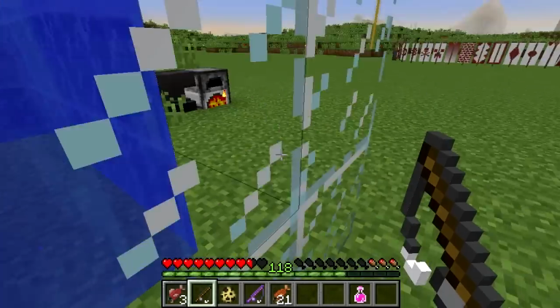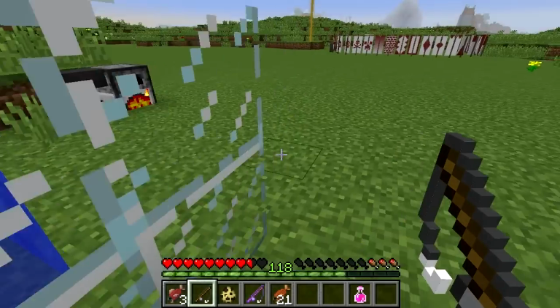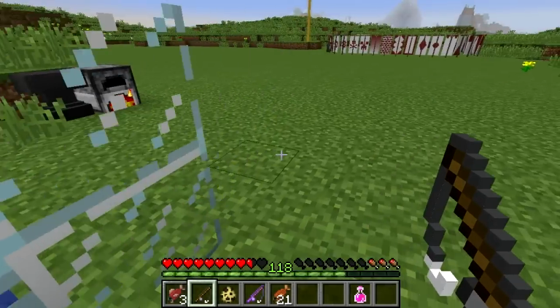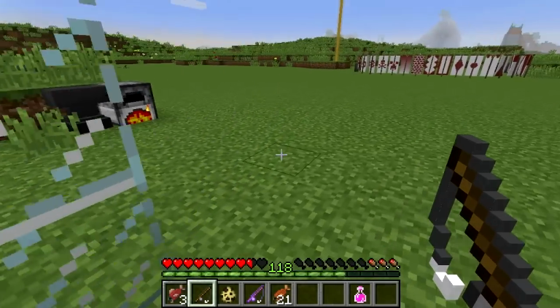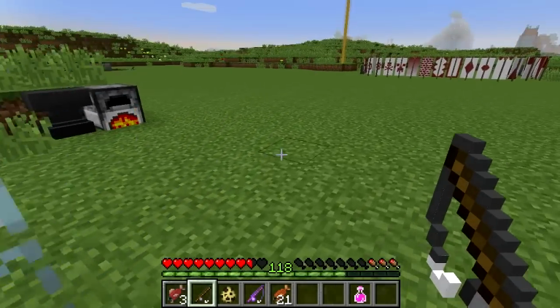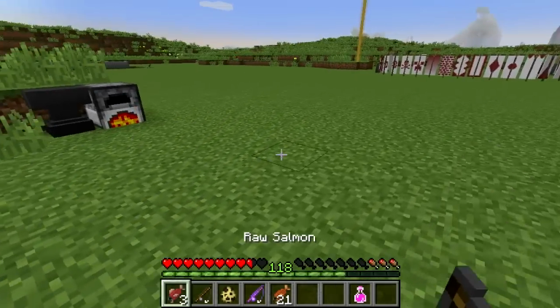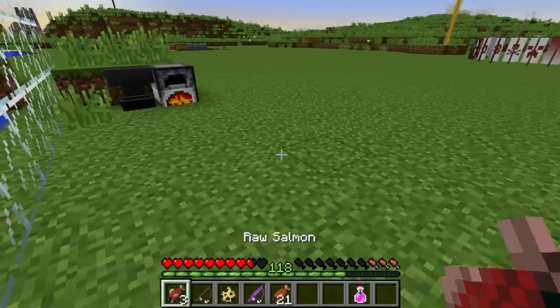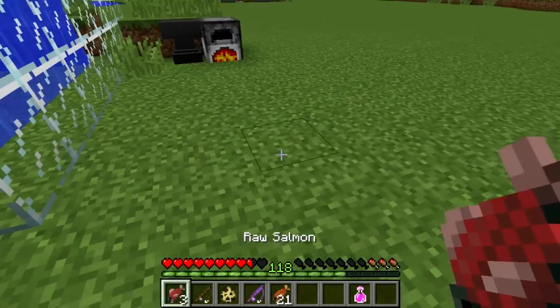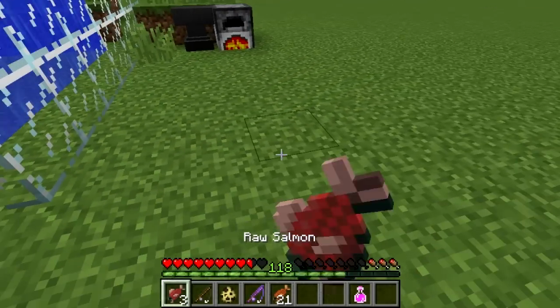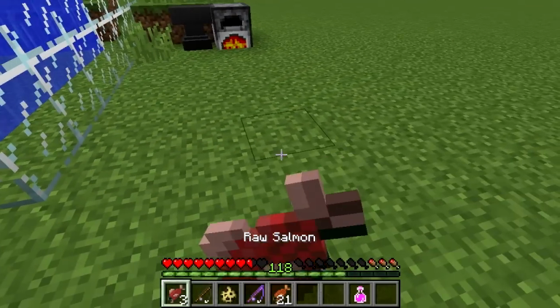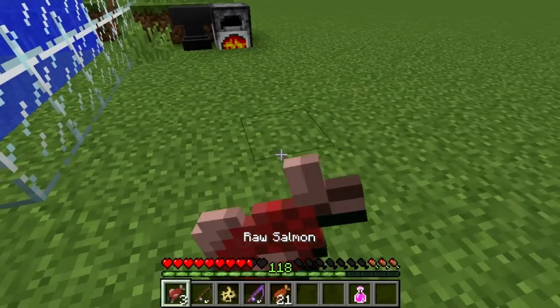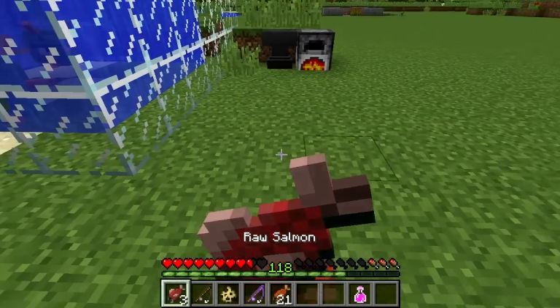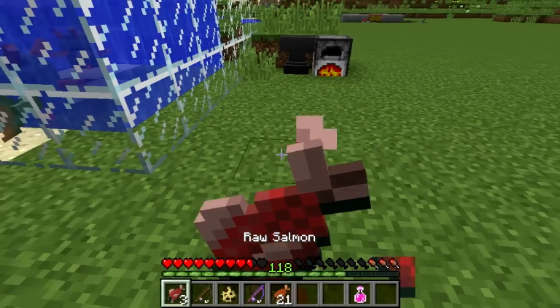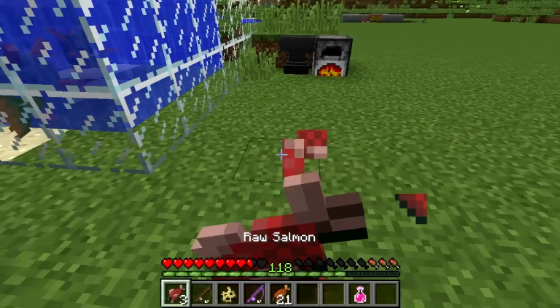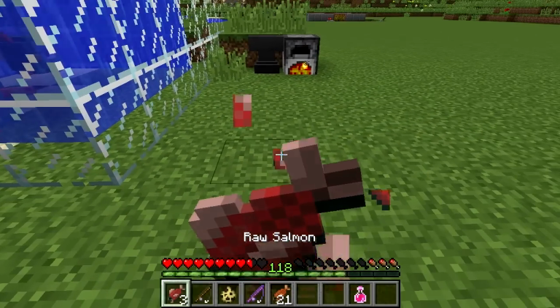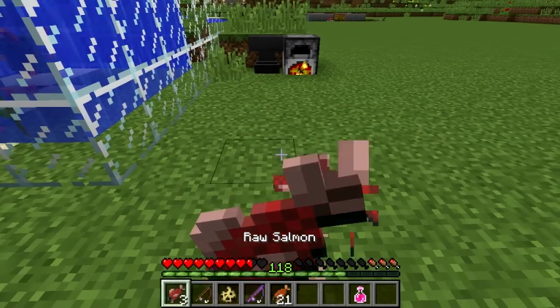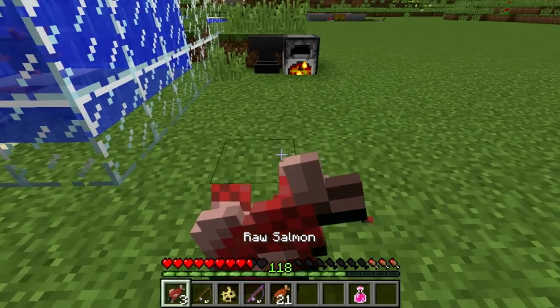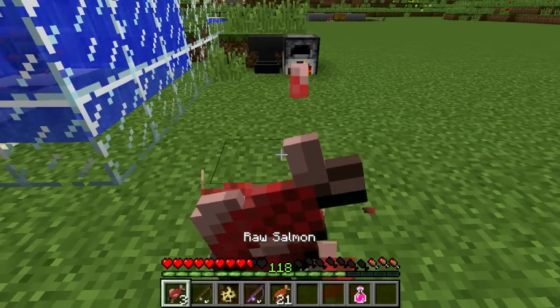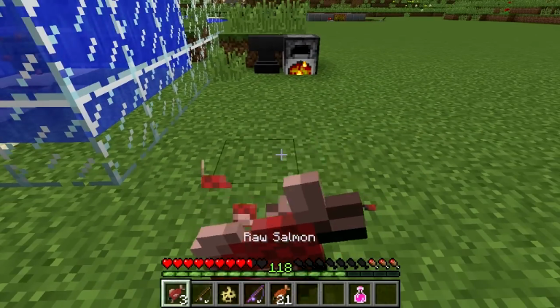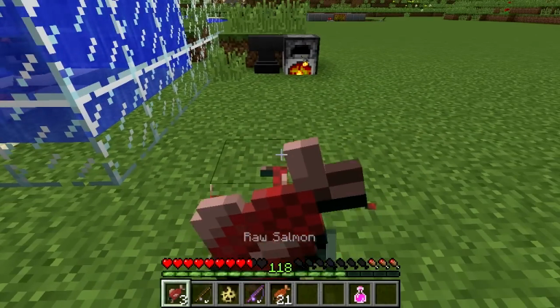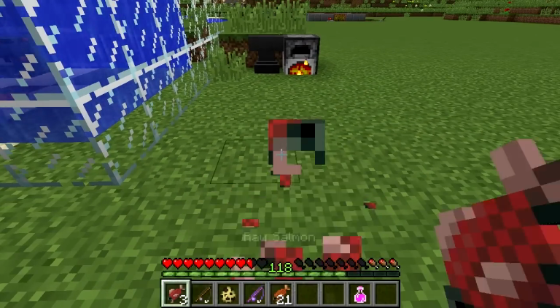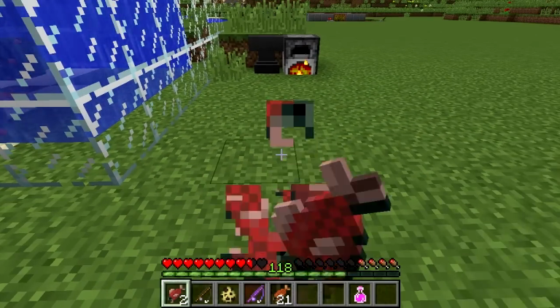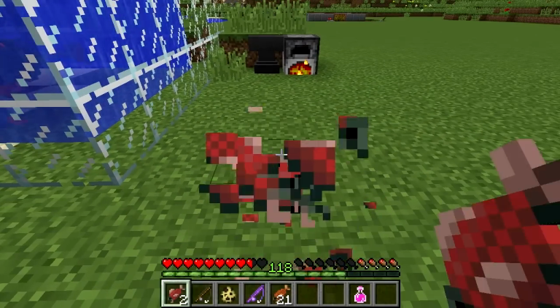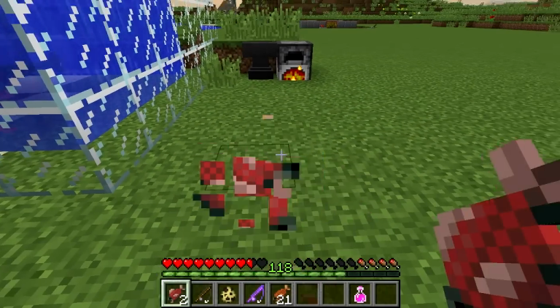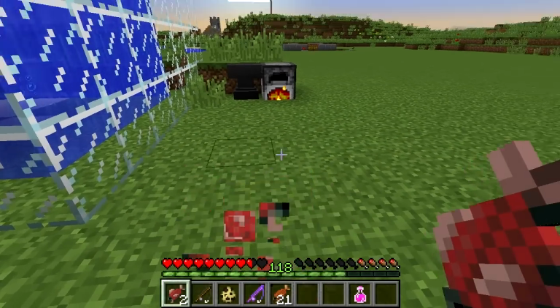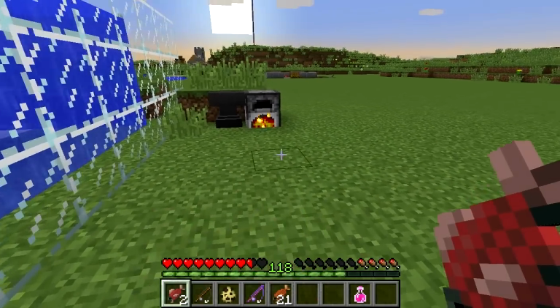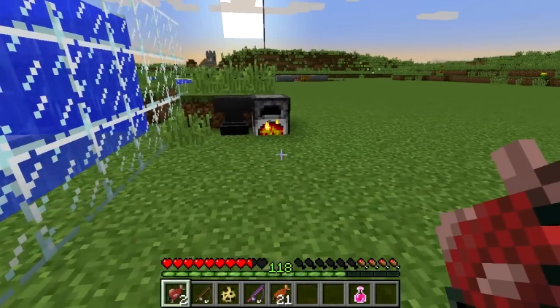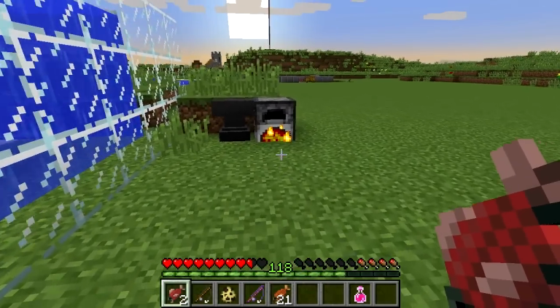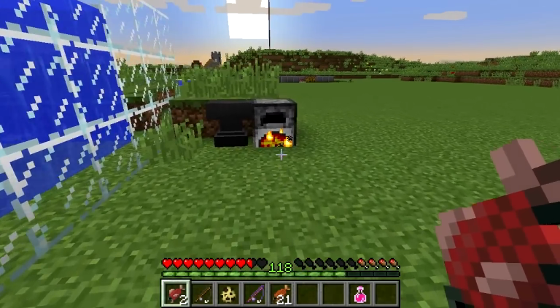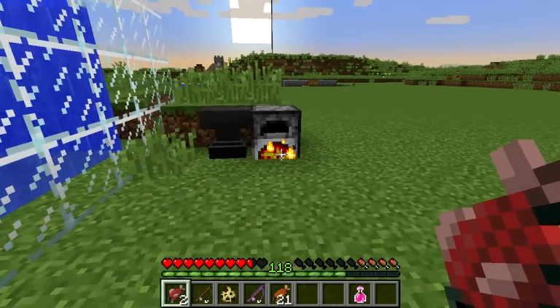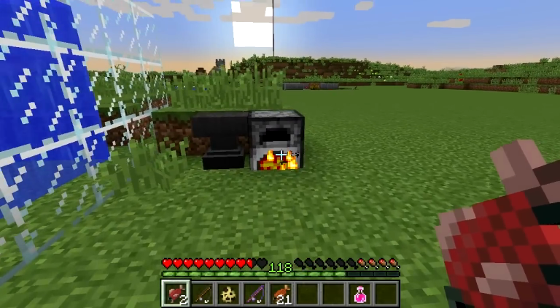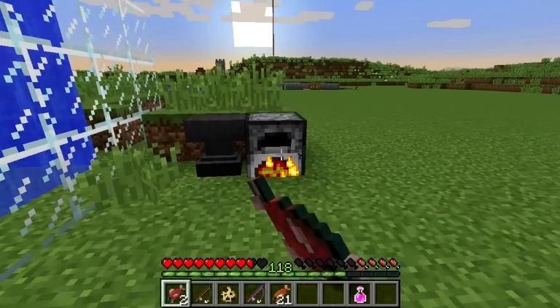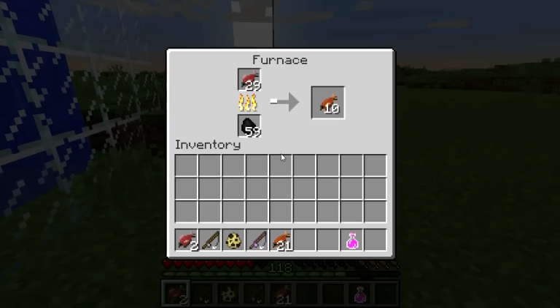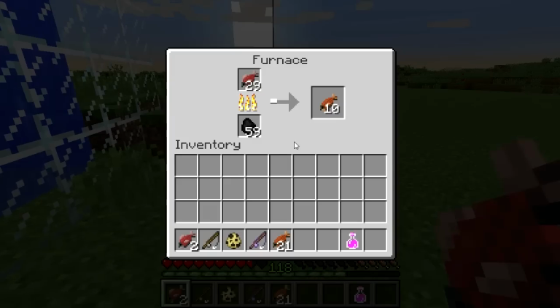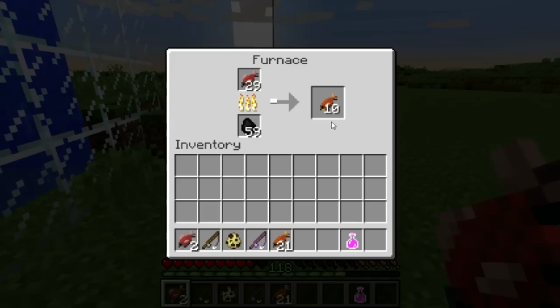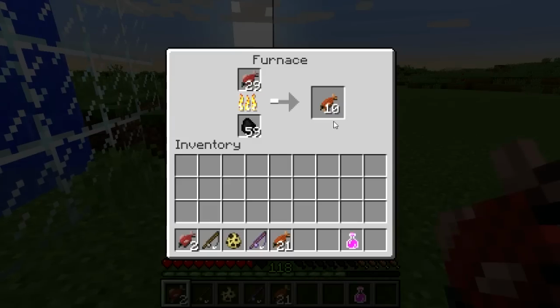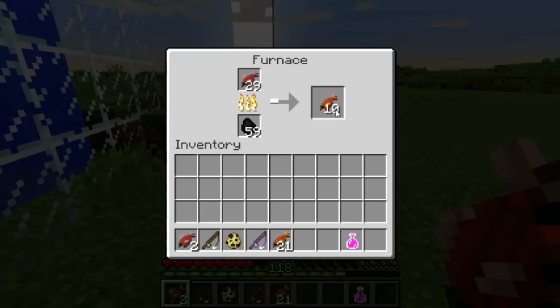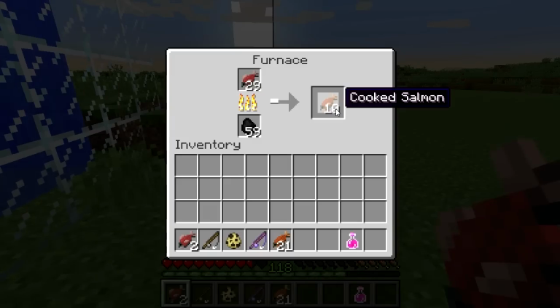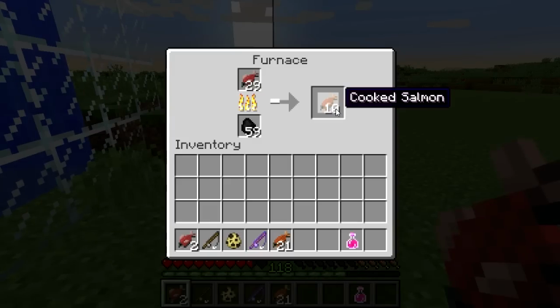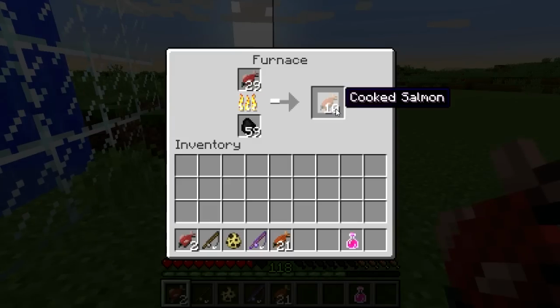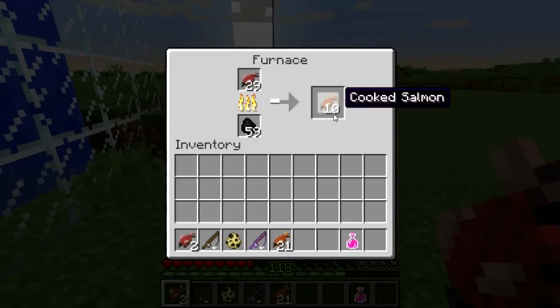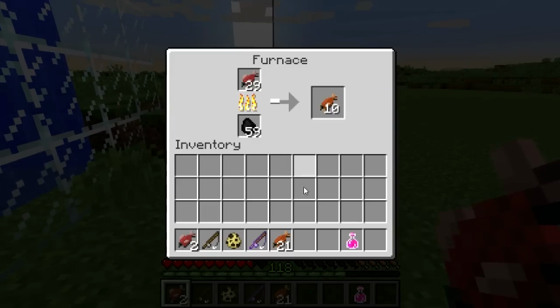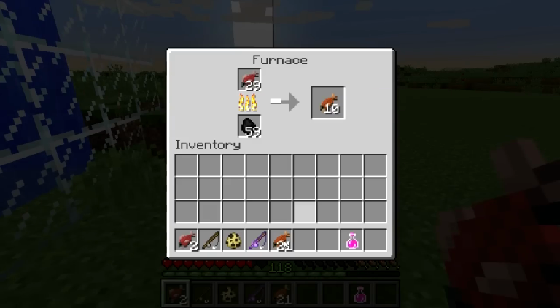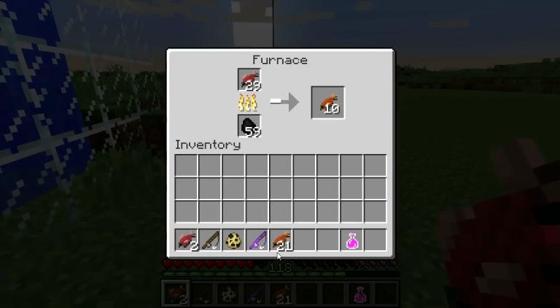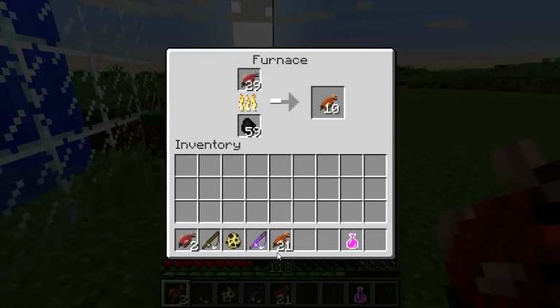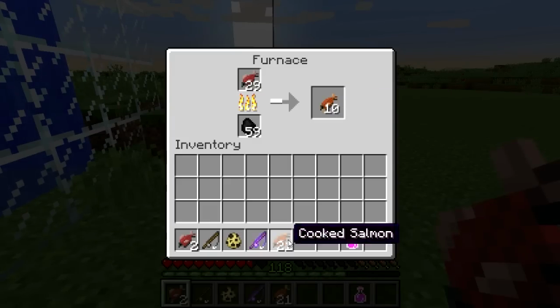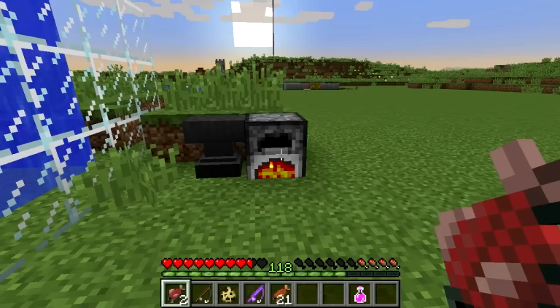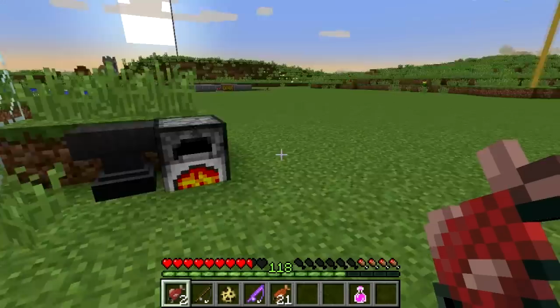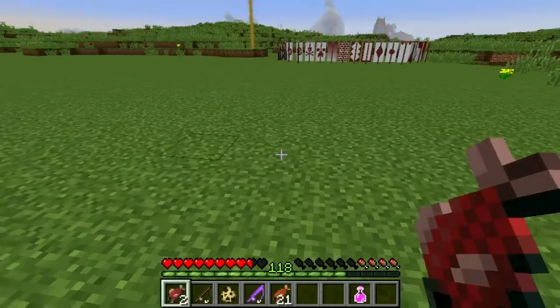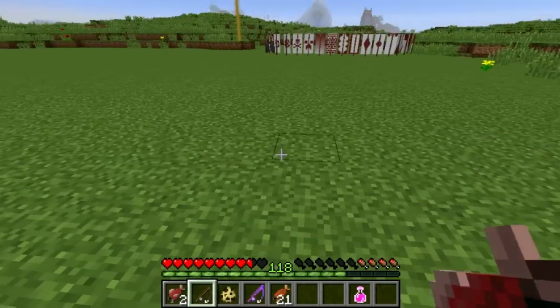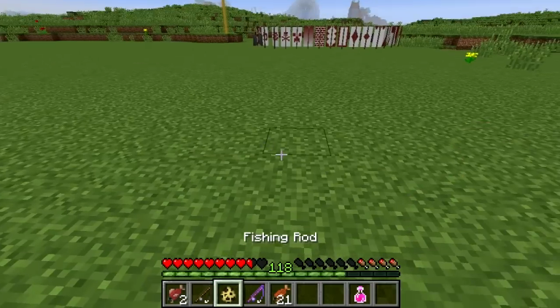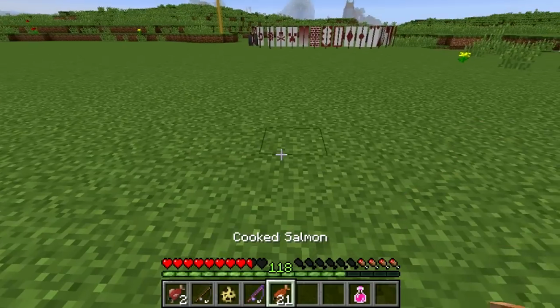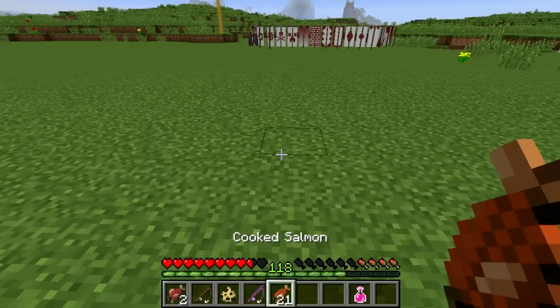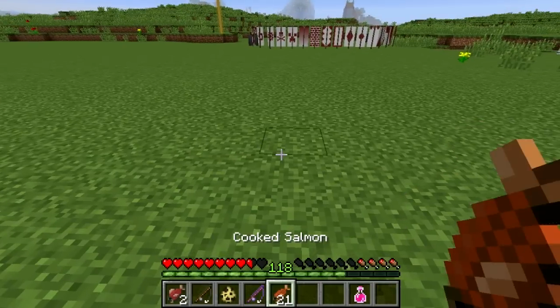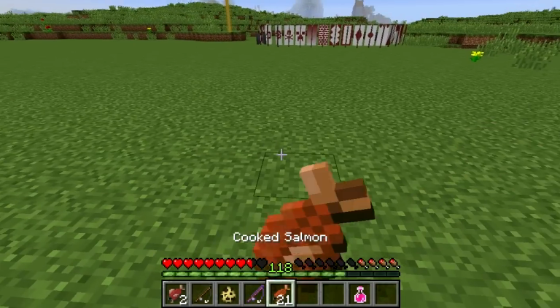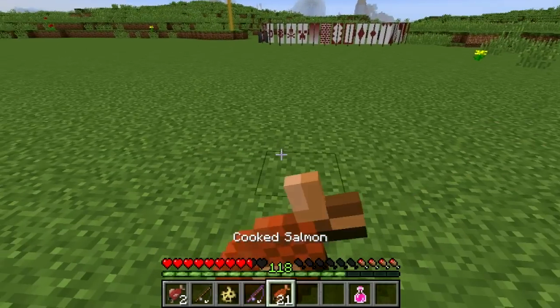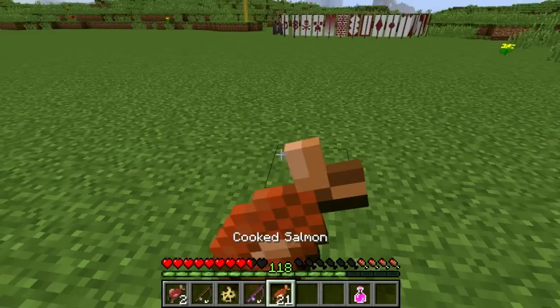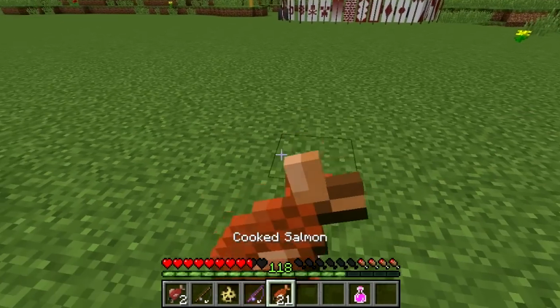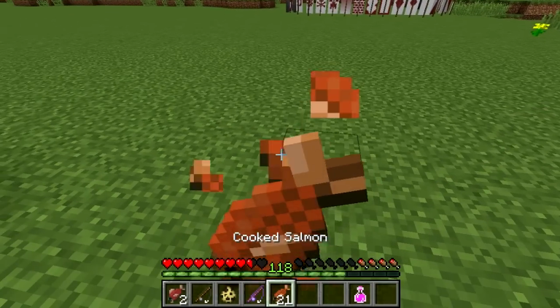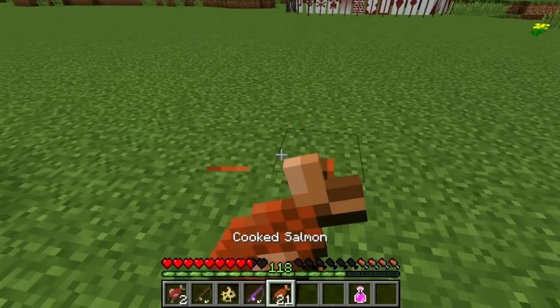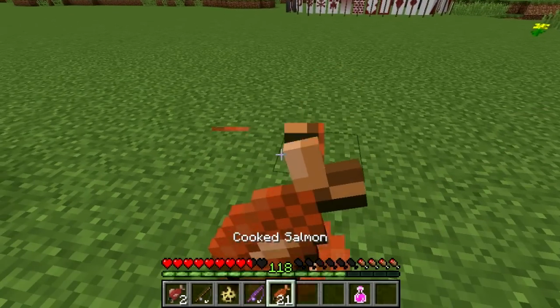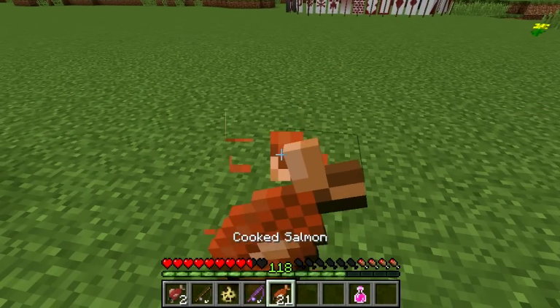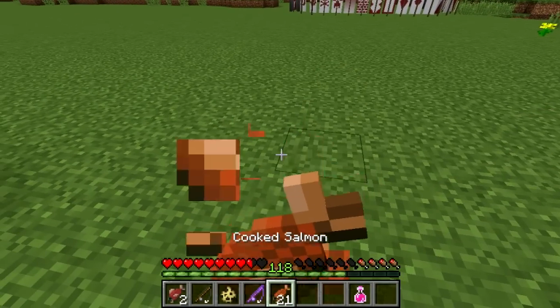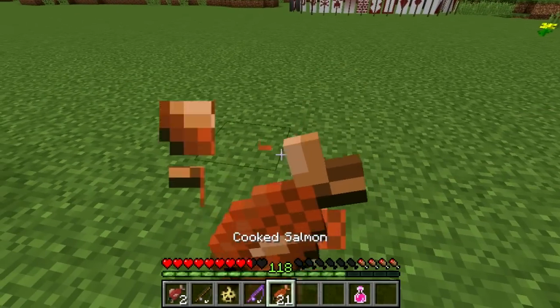On its own, the raw salmon restores two hunger points, although sticking it in a furnace produces cooked salmon, which restores six hunger points and much more saturation.